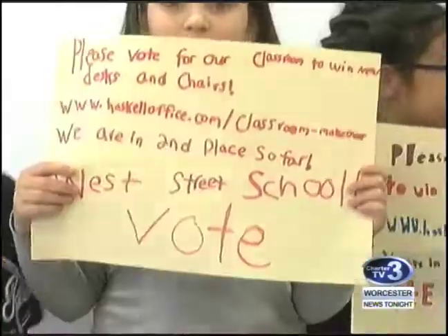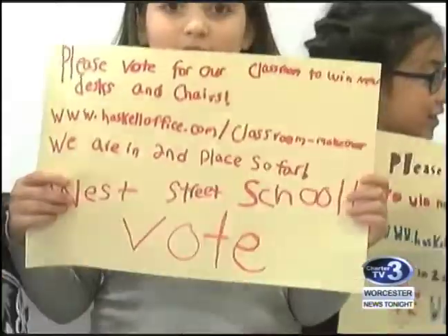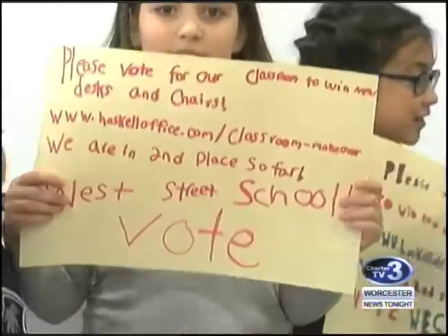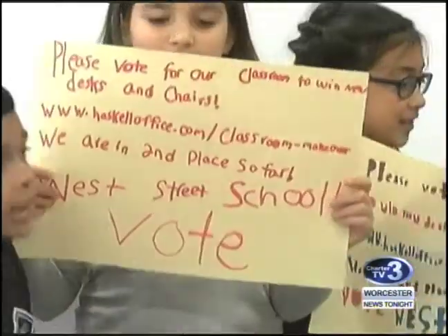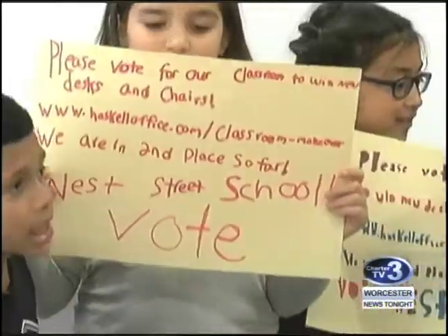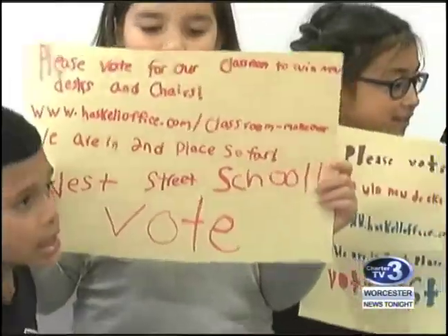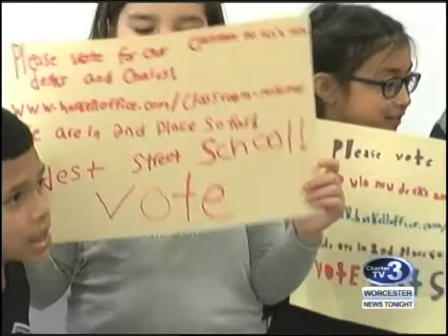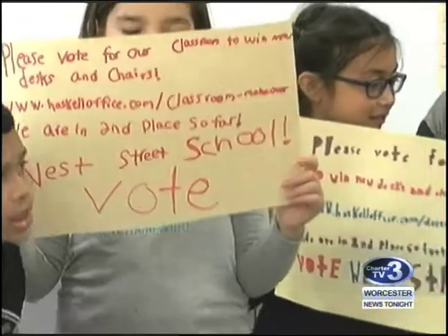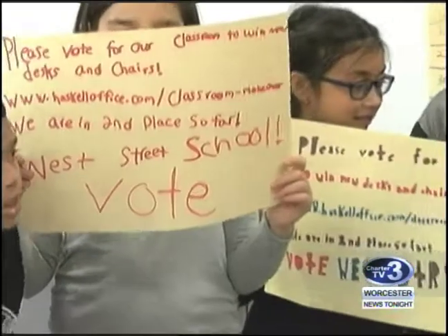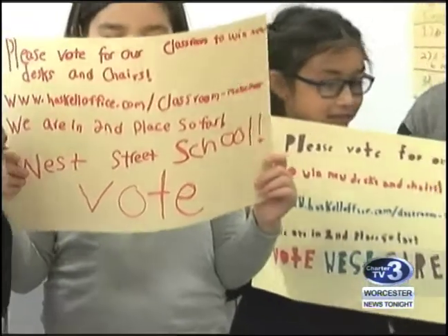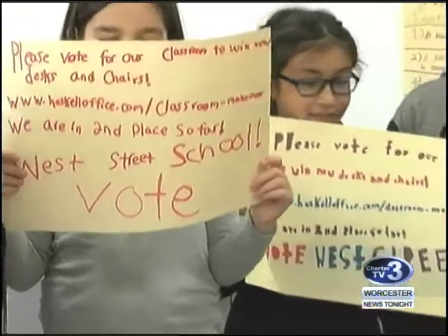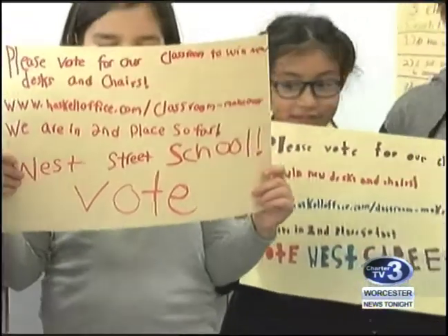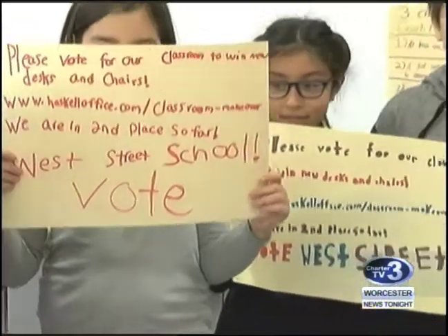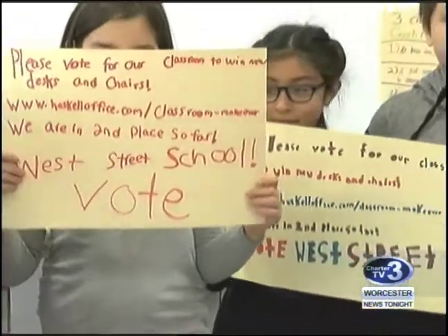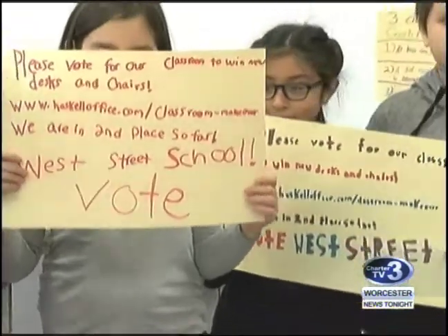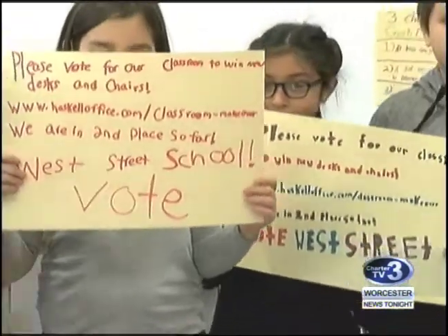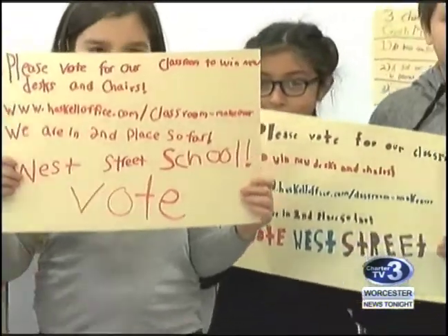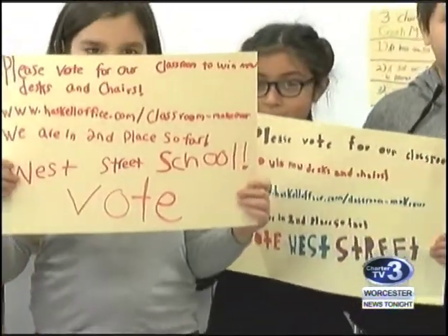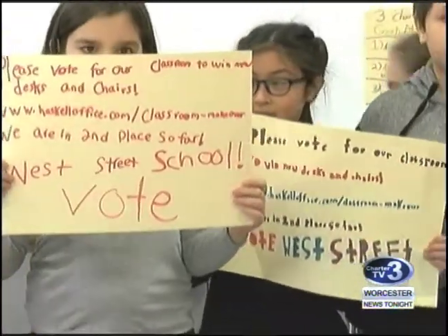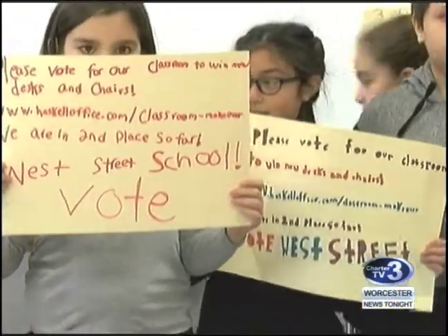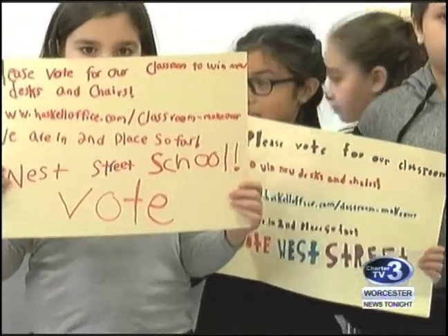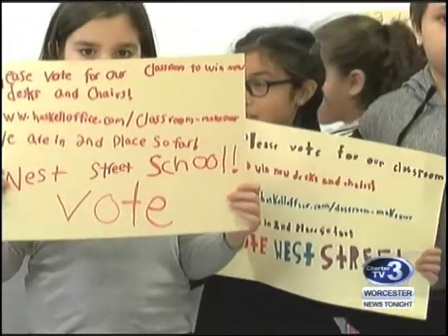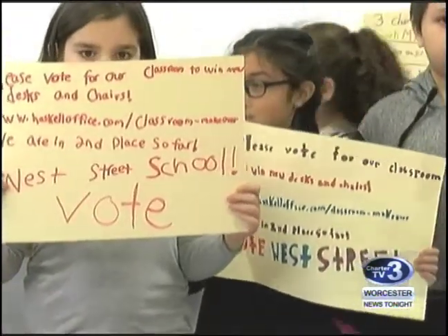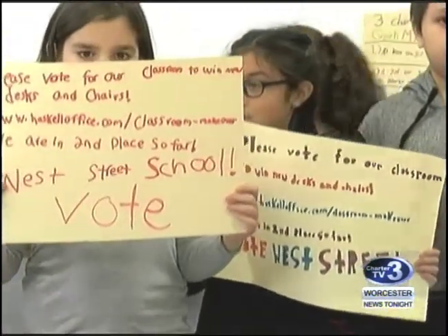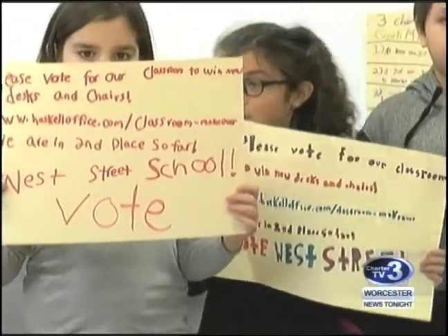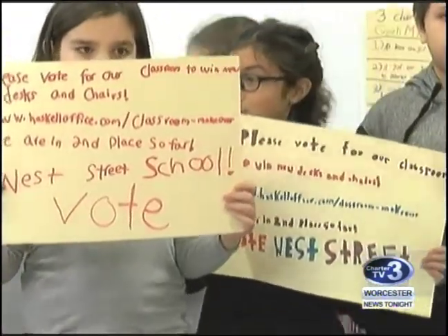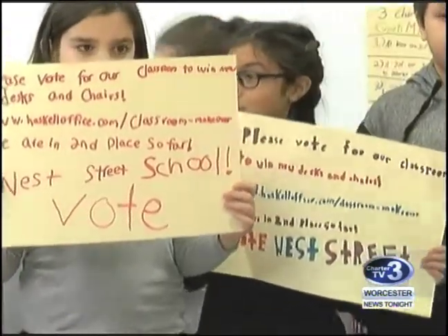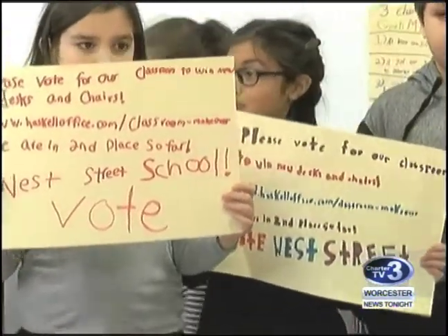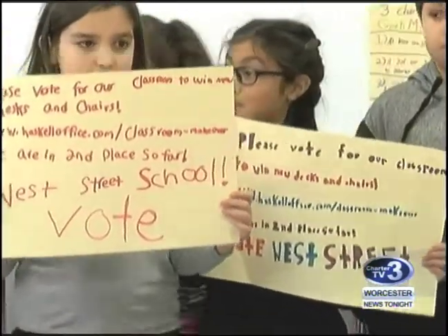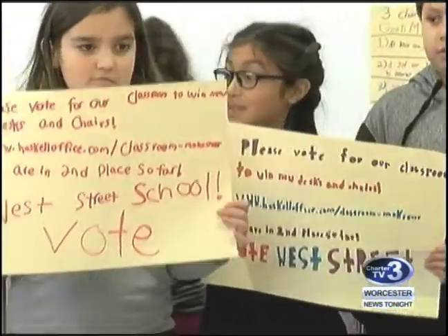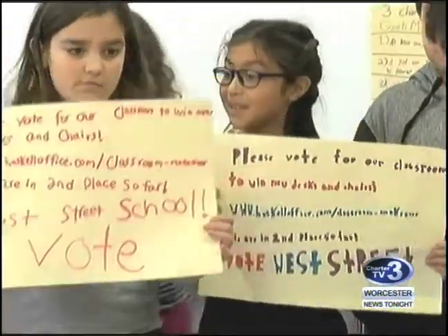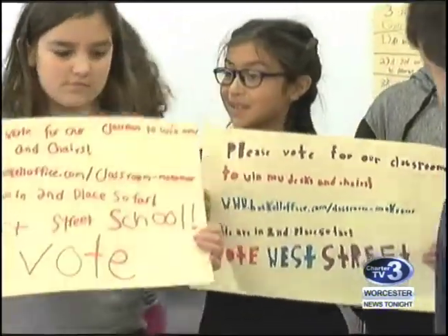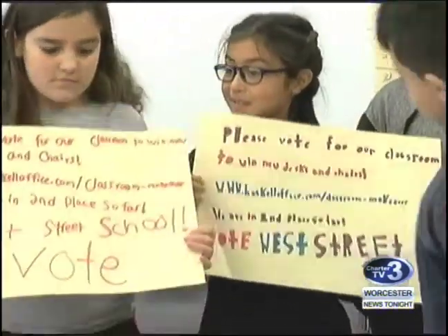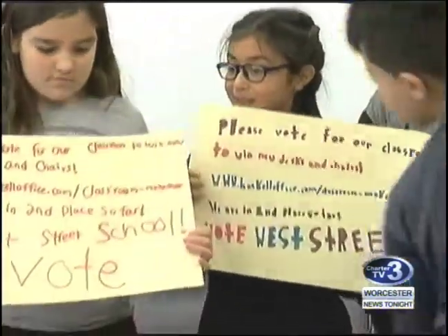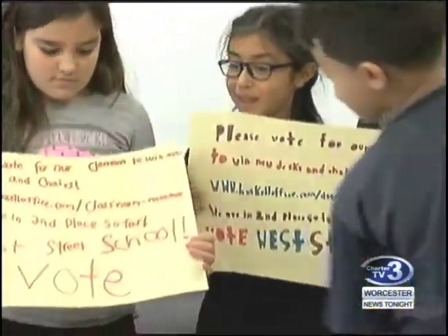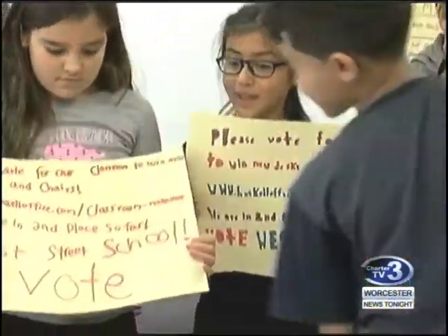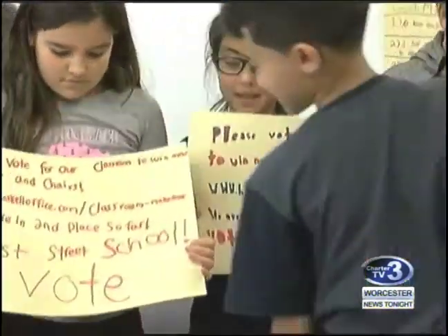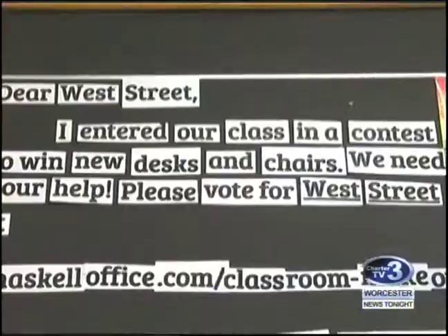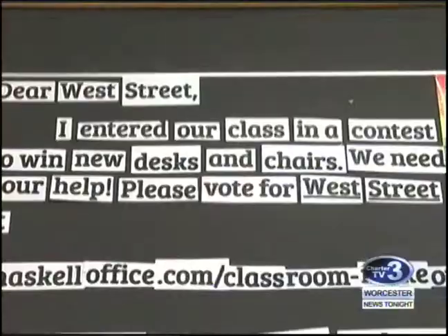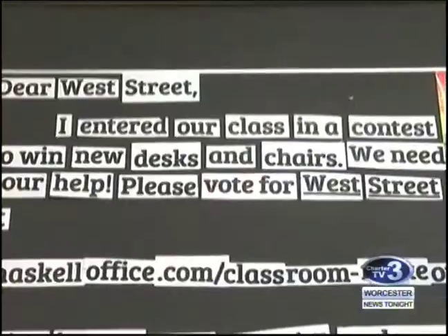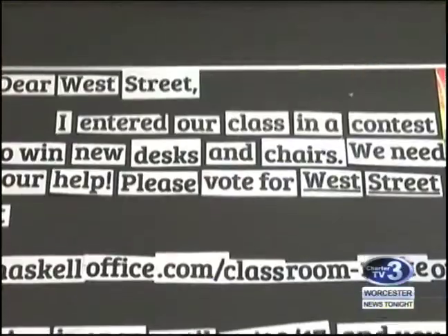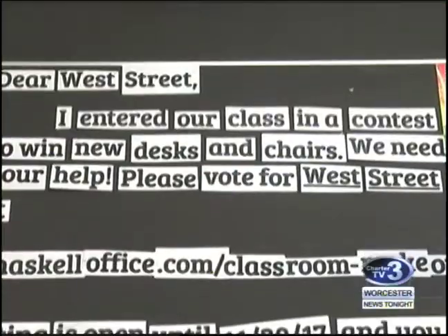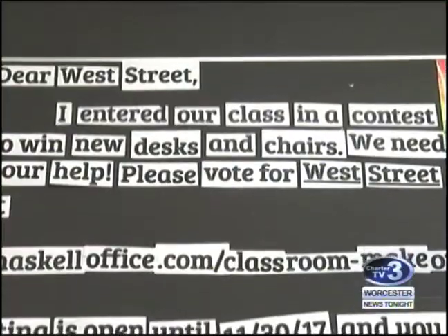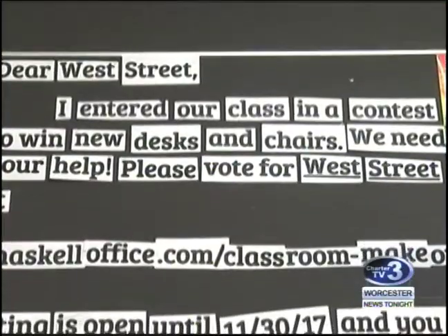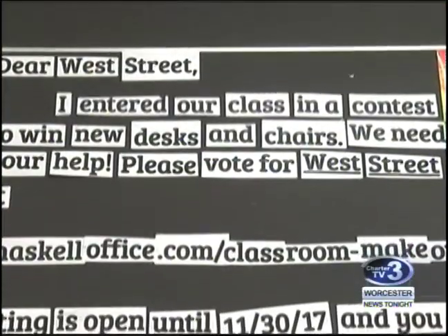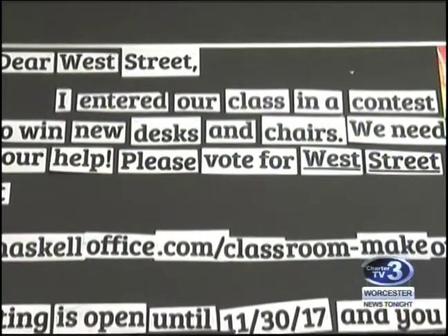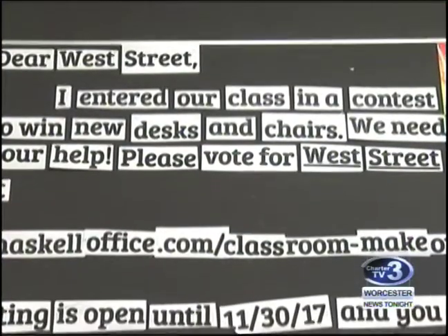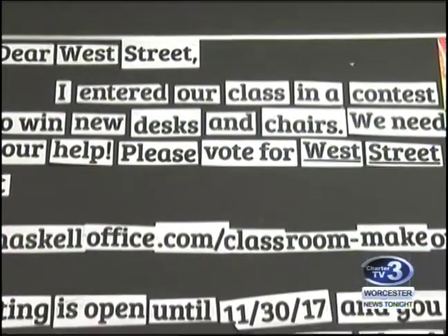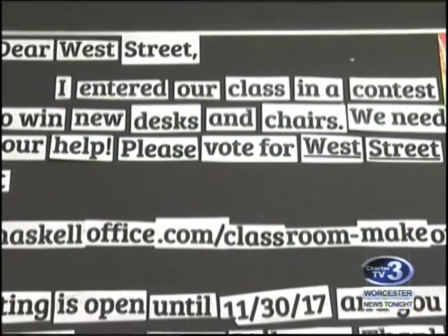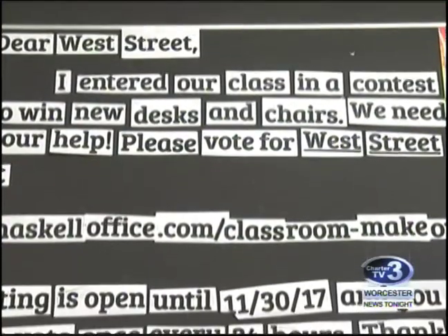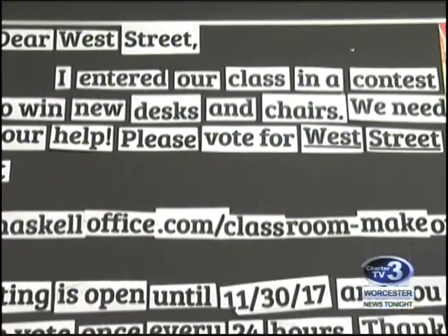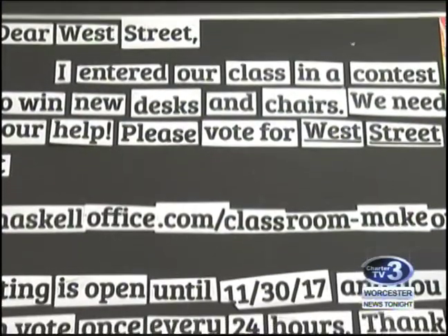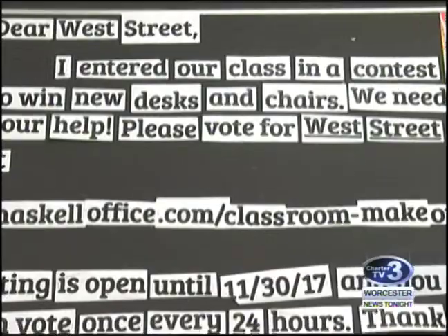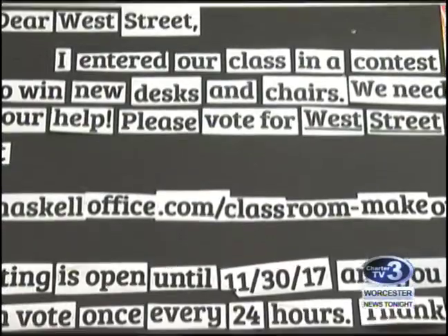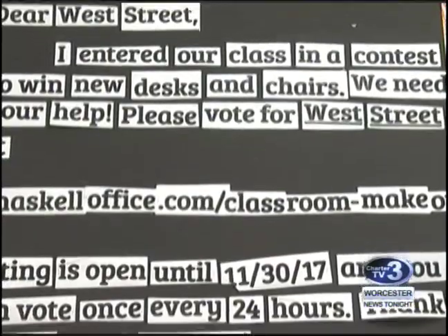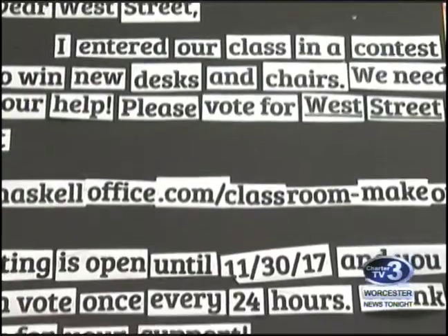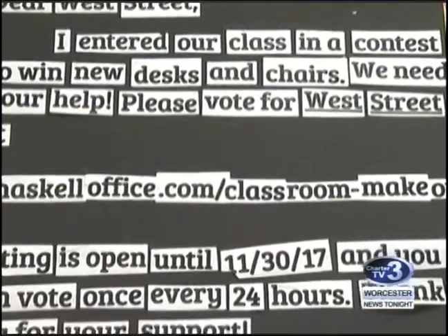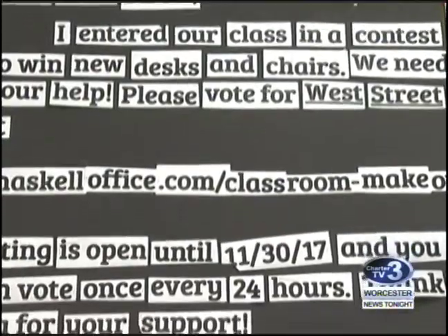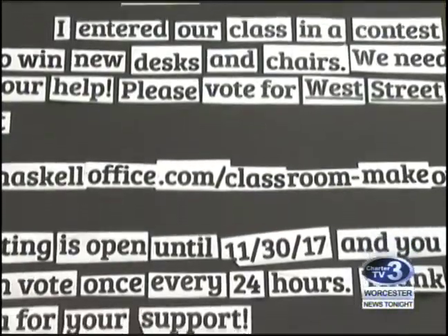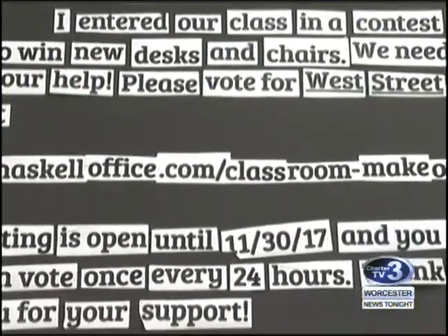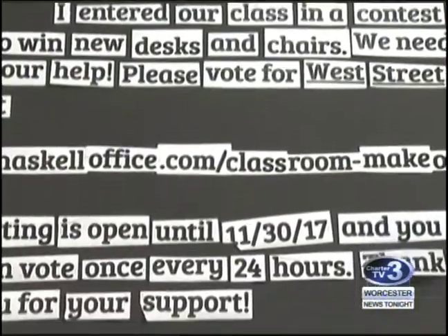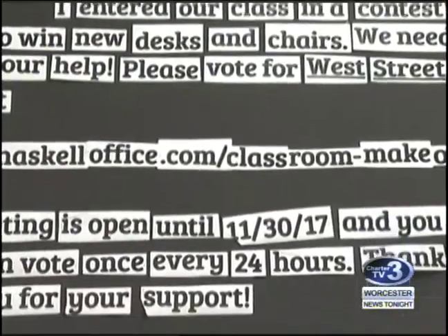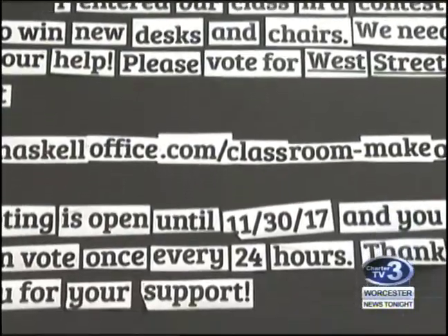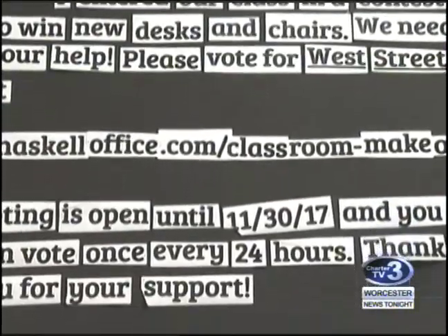With two weeks to go, West Street is in second place. The winner will receive new sit and stand desks and a new teacher station.